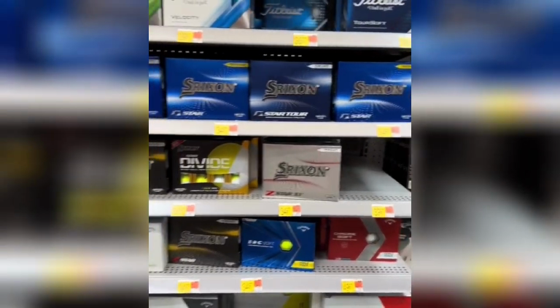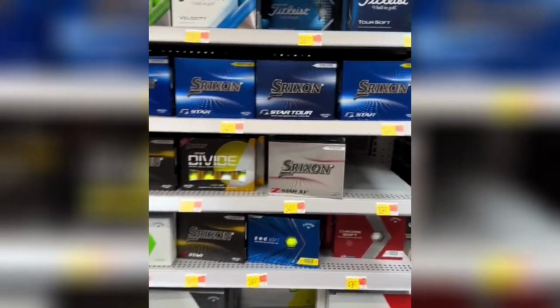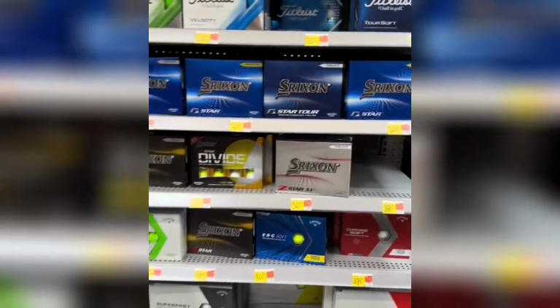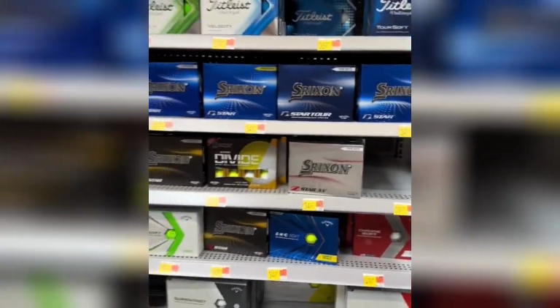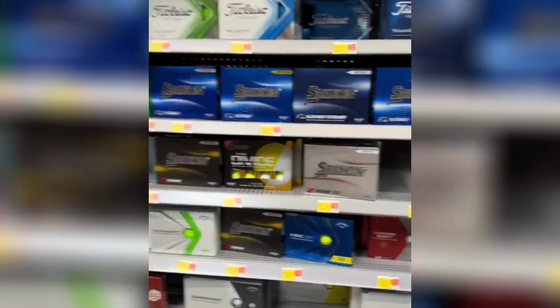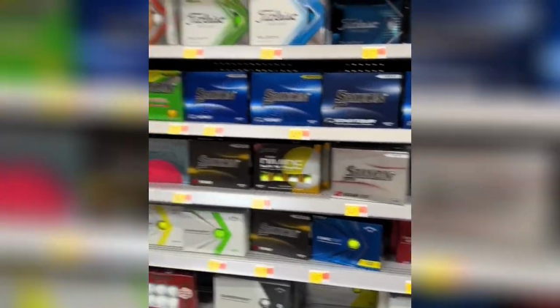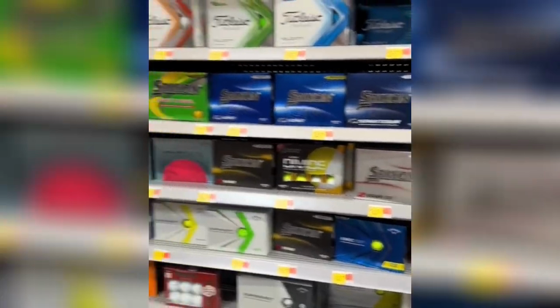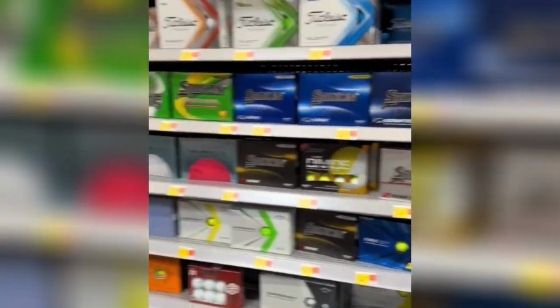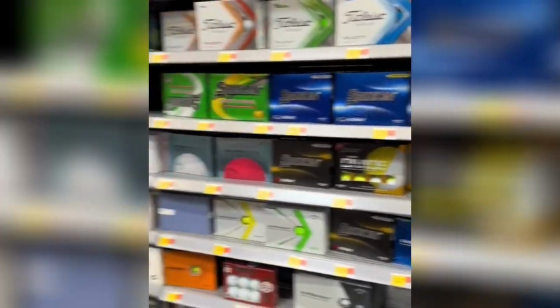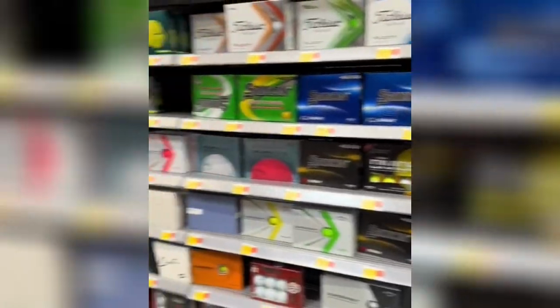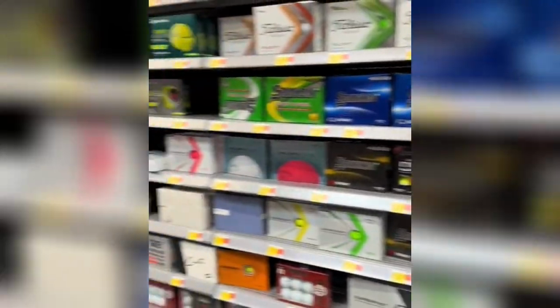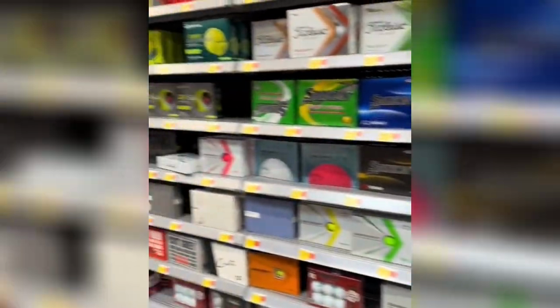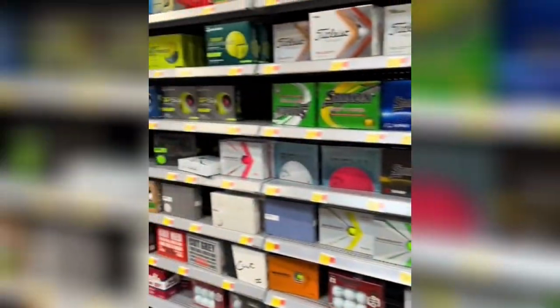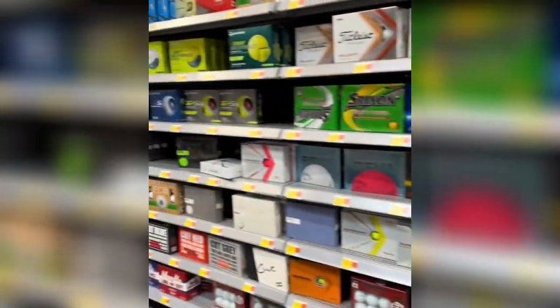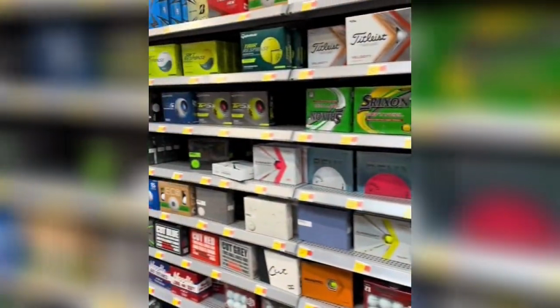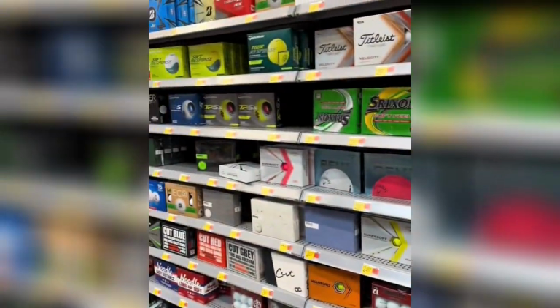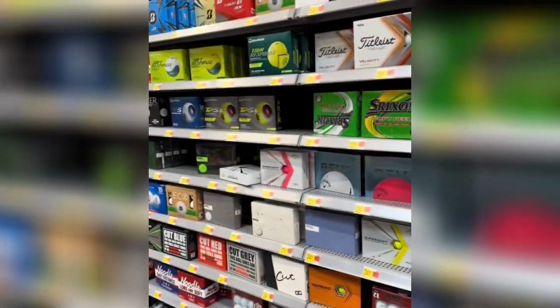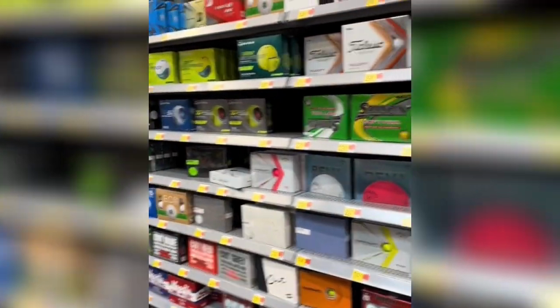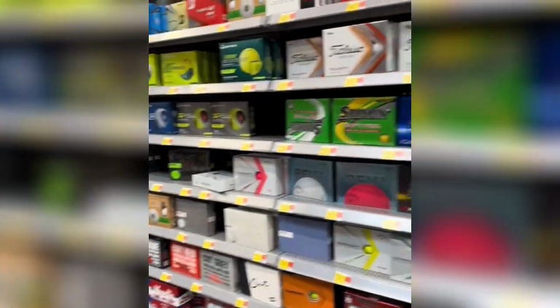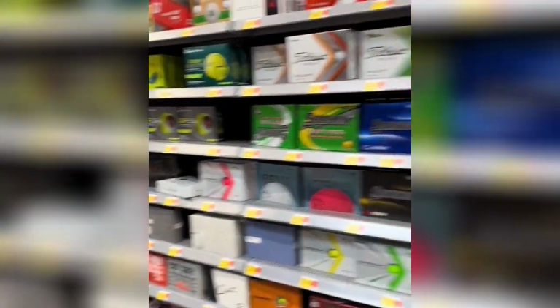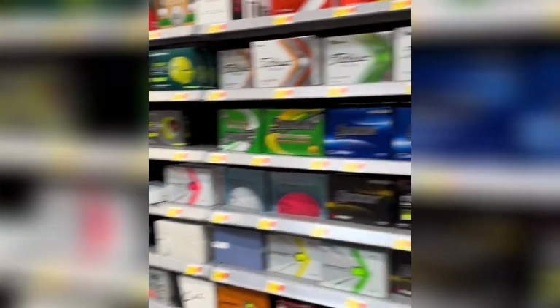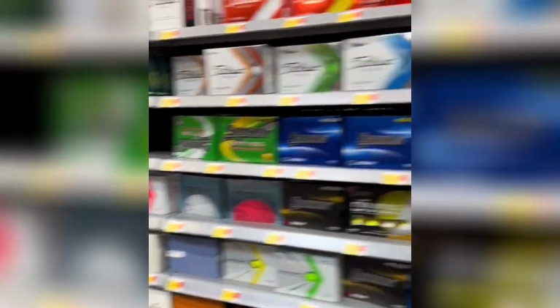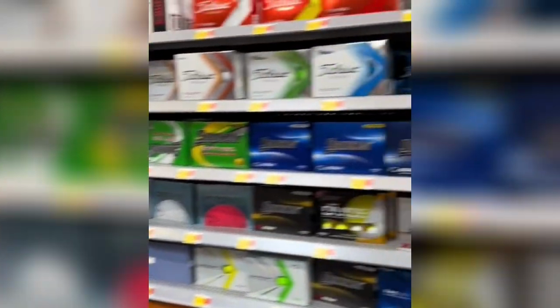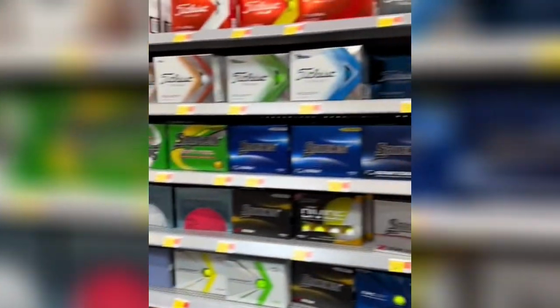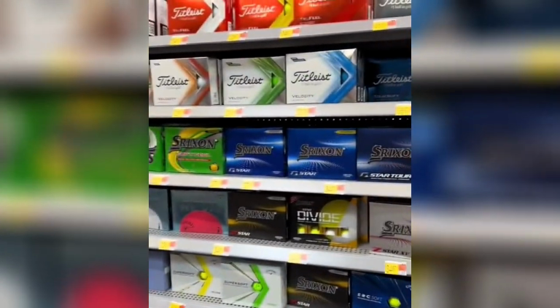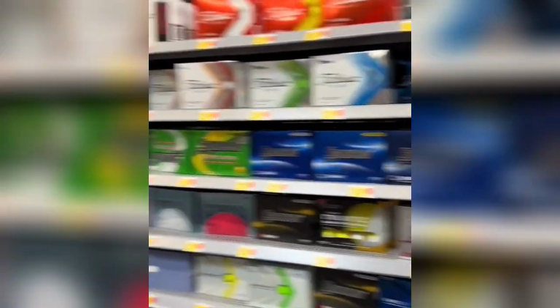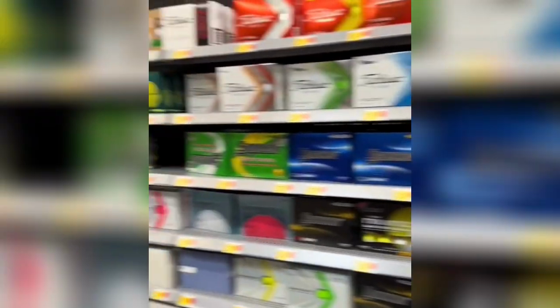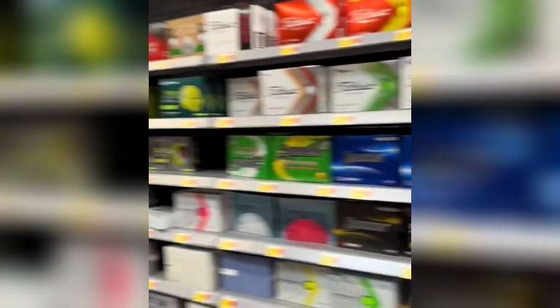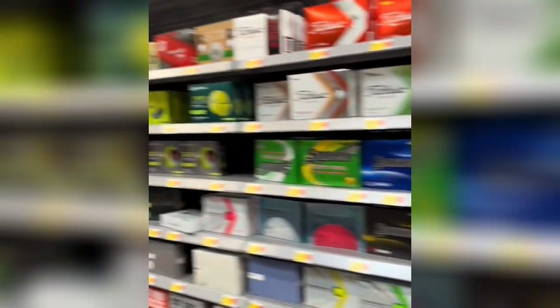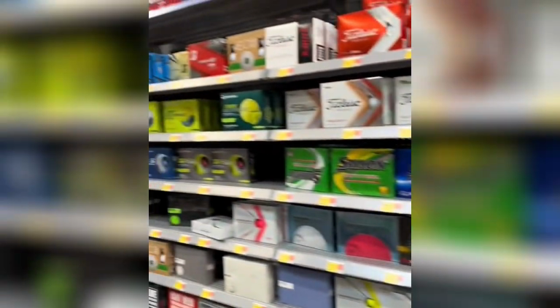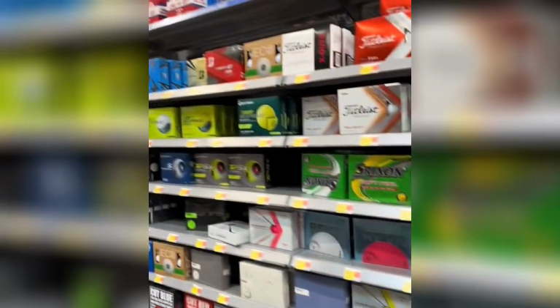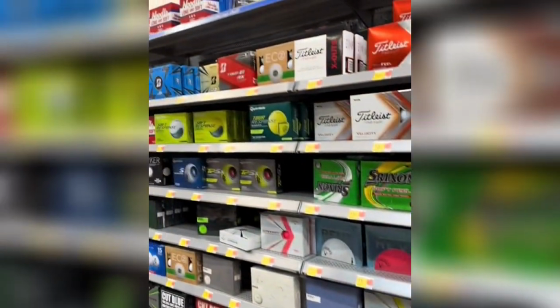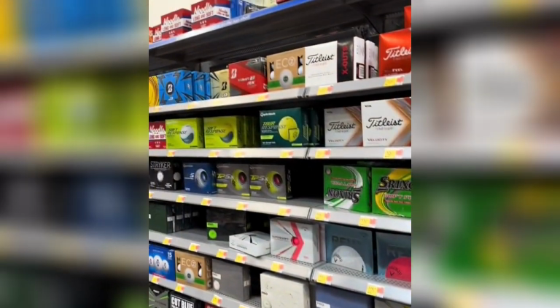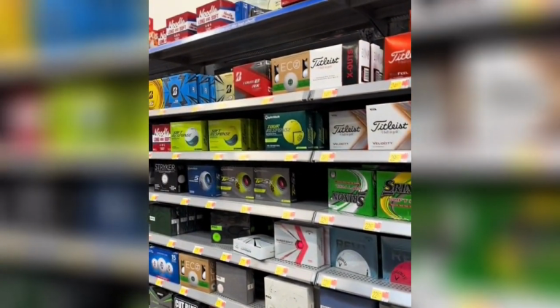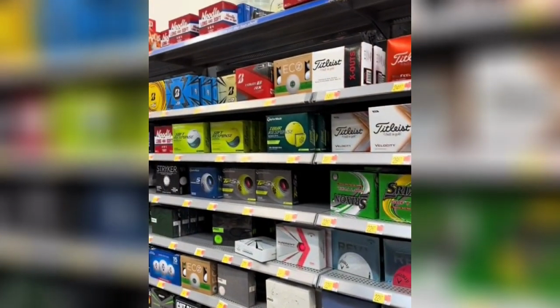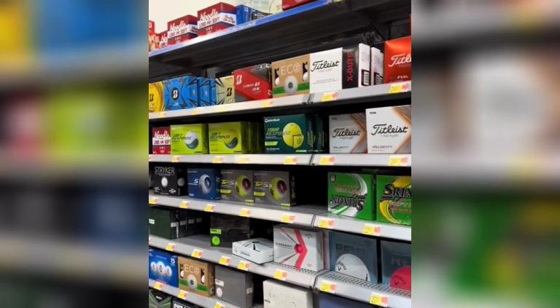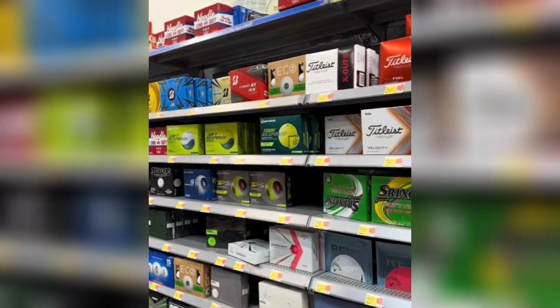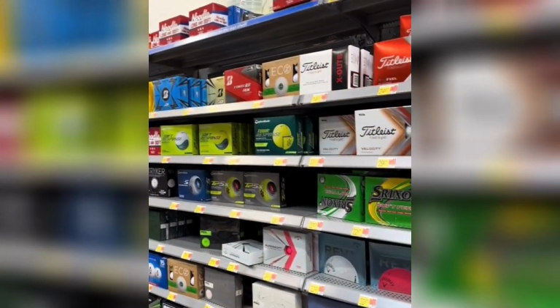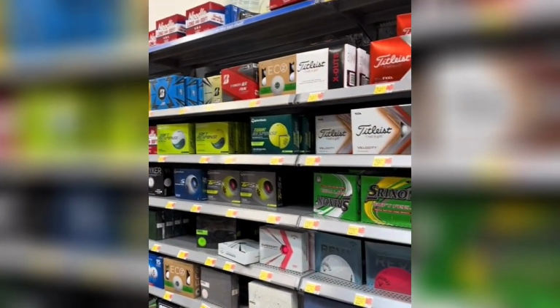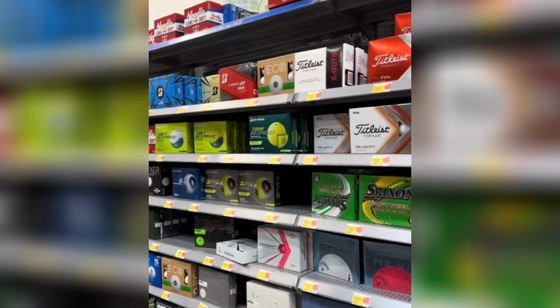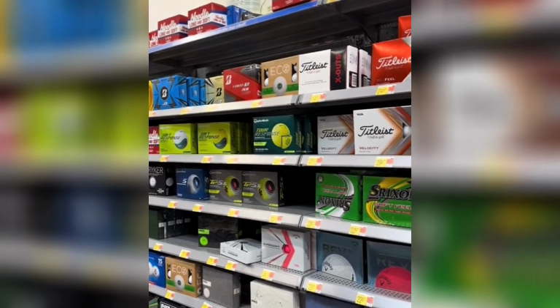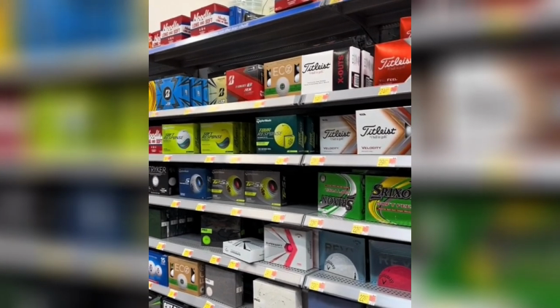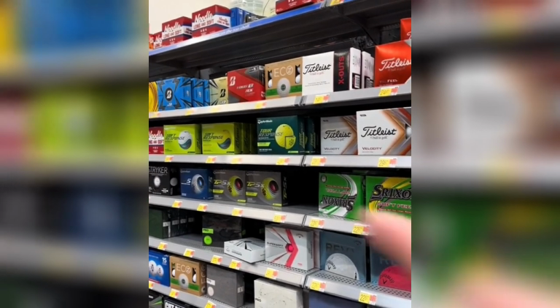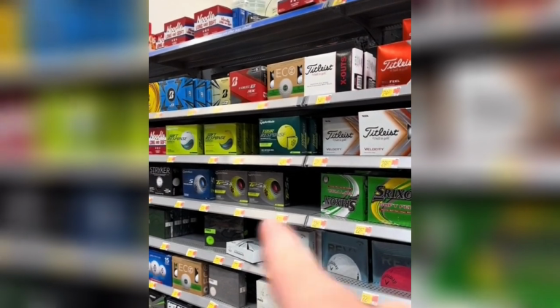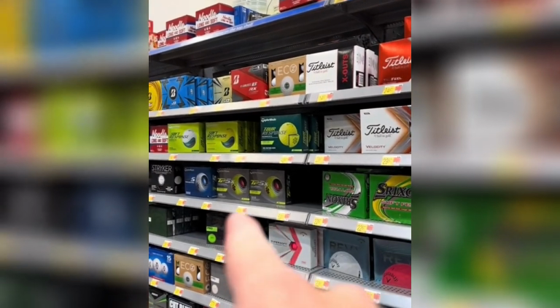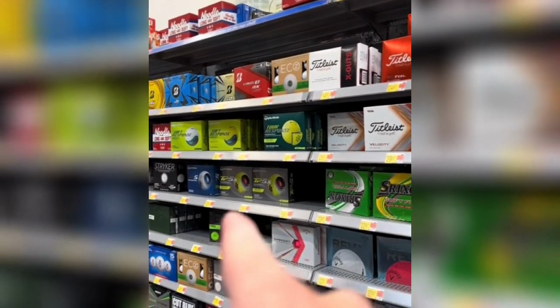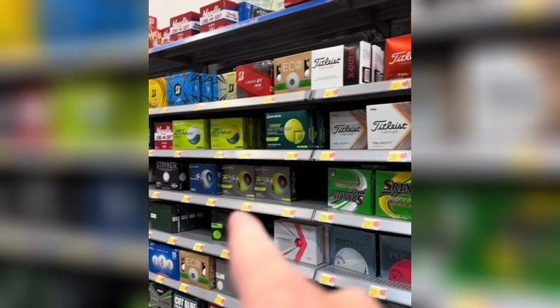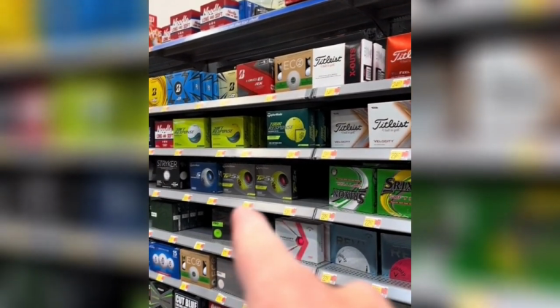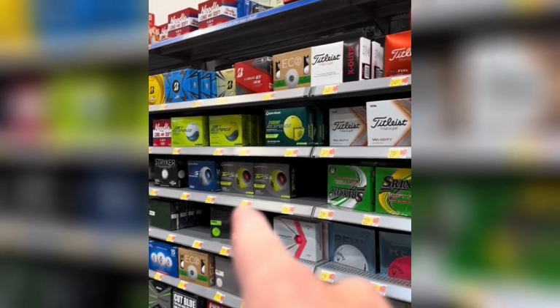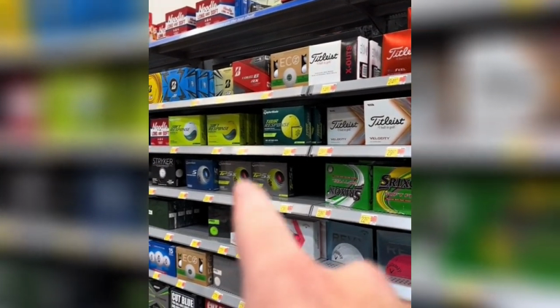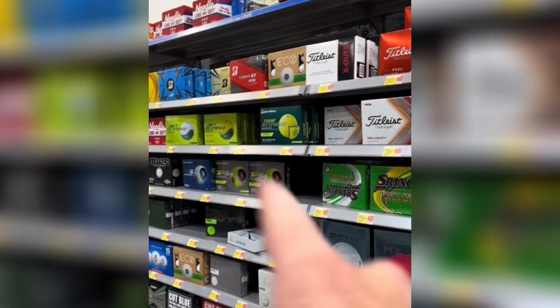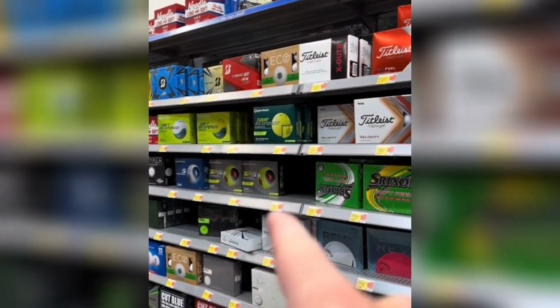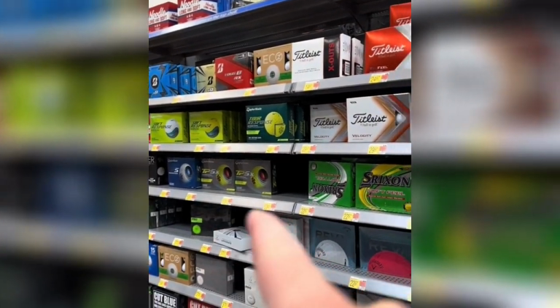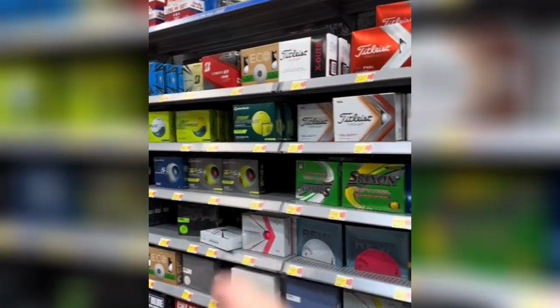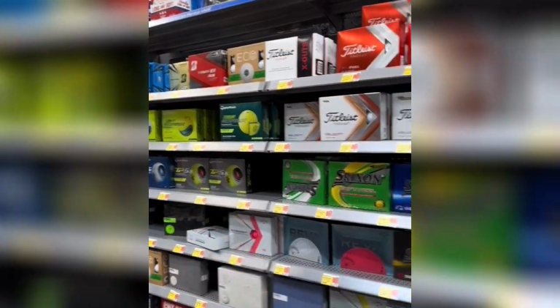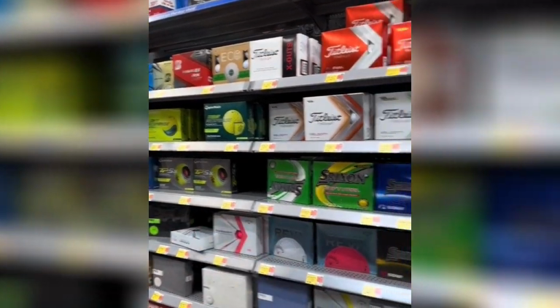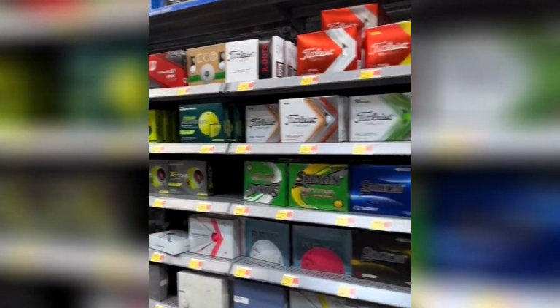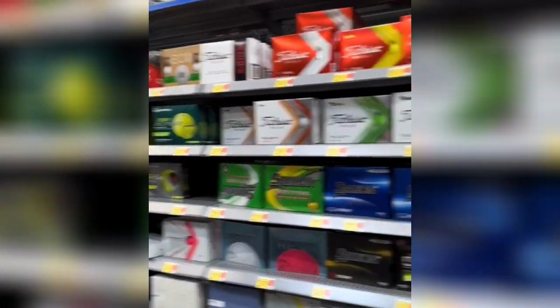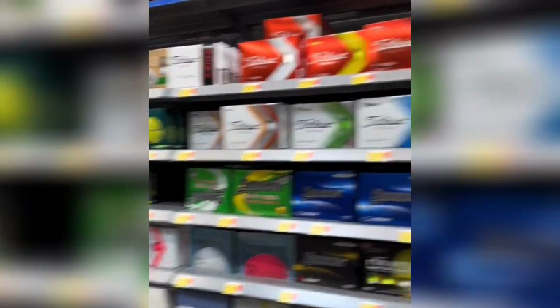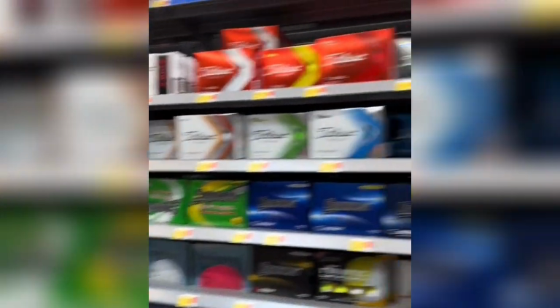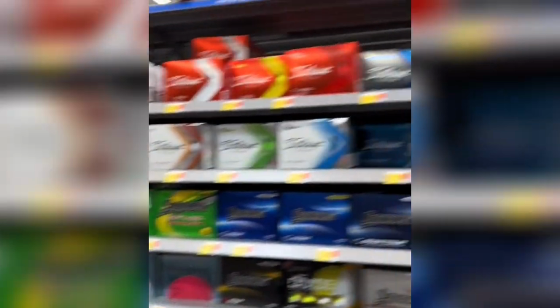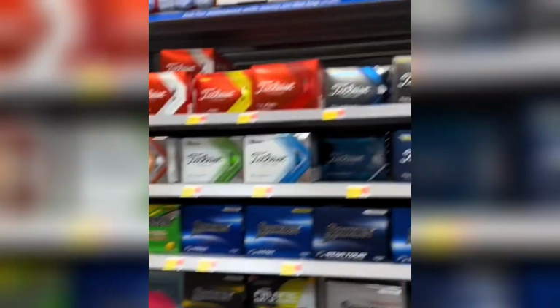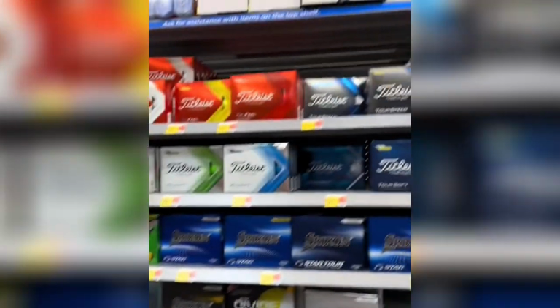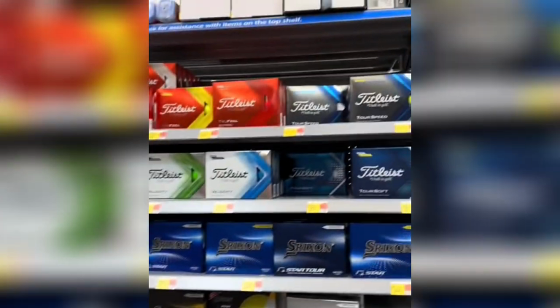Hopefully eight golf balls on the golf course today suffices. It's kind of crazy — they need to start locking those up. They cost just as much as Prov1s.